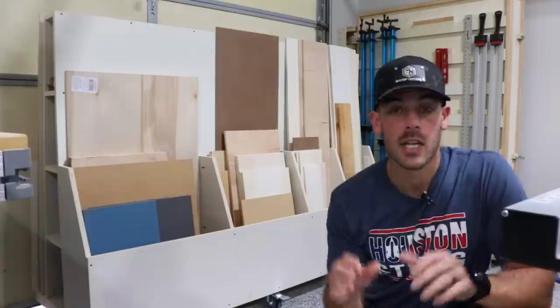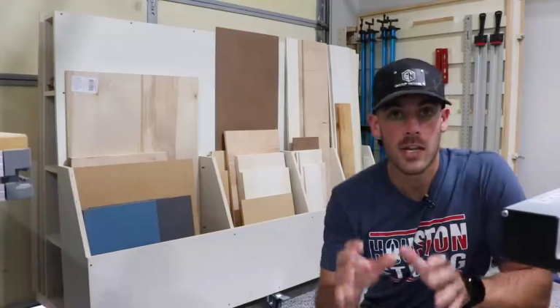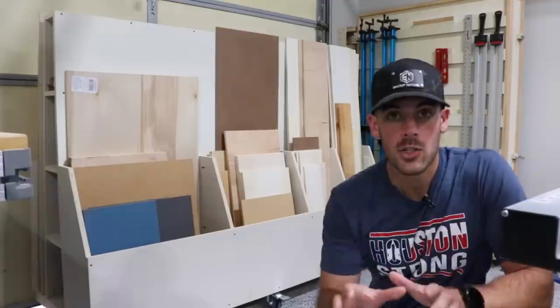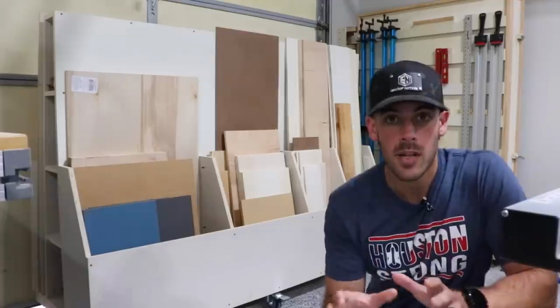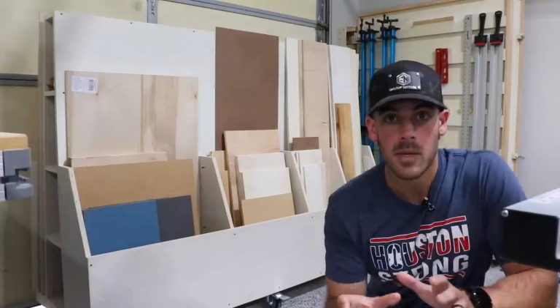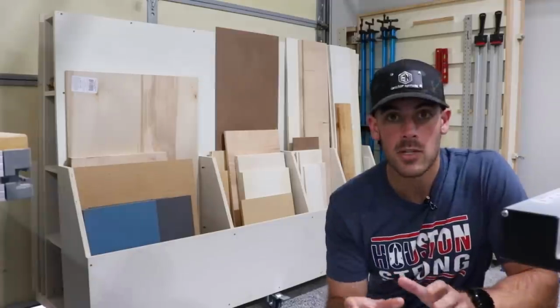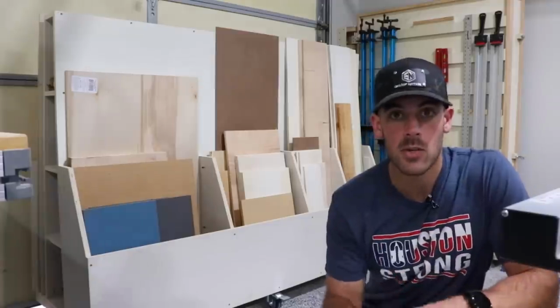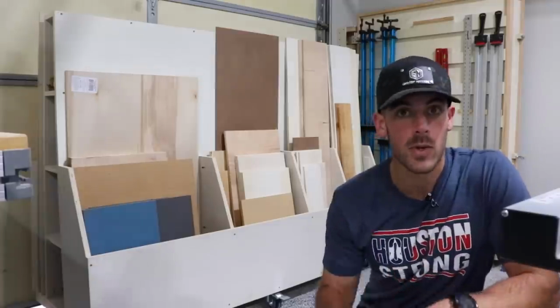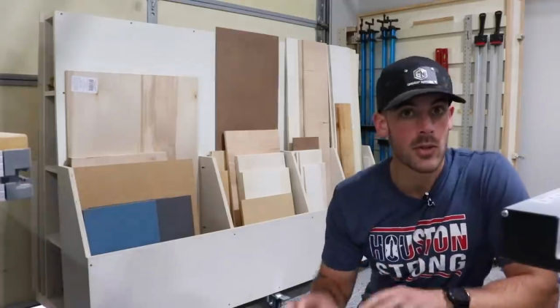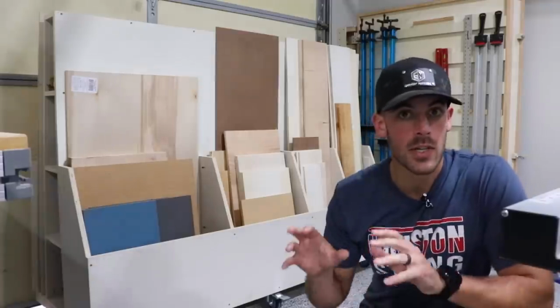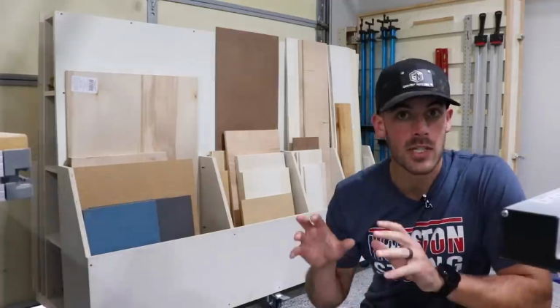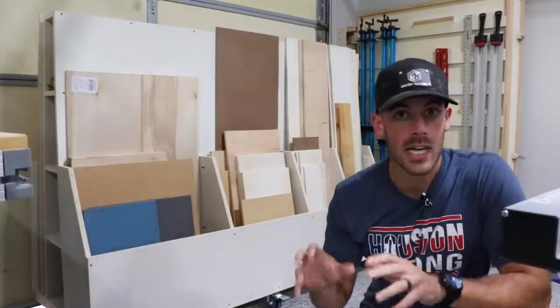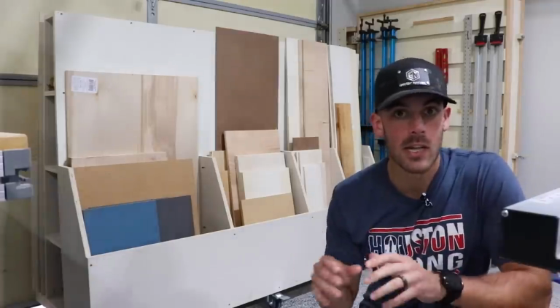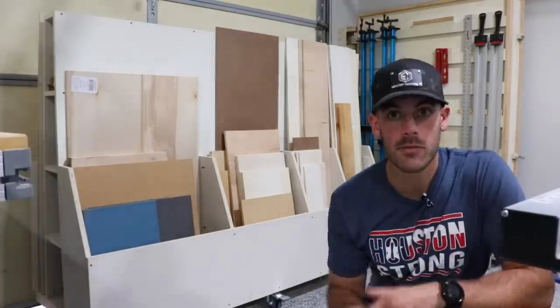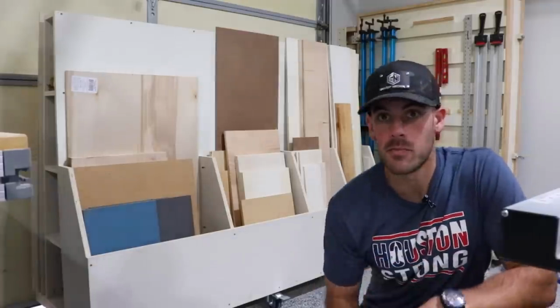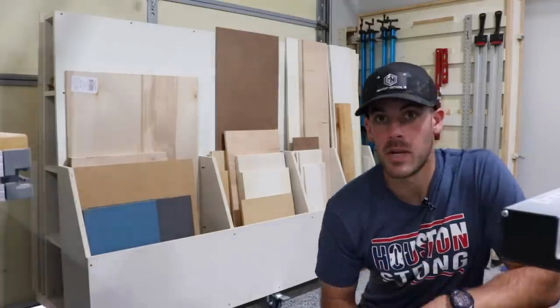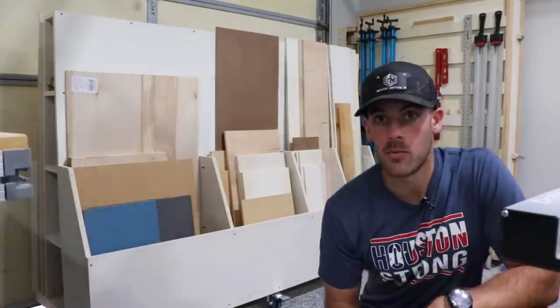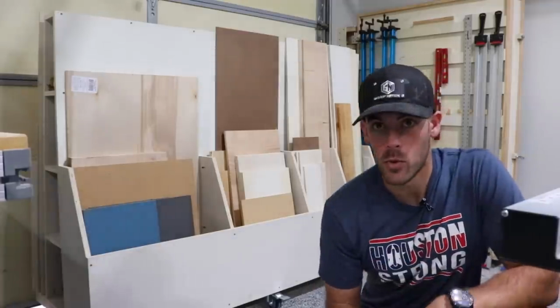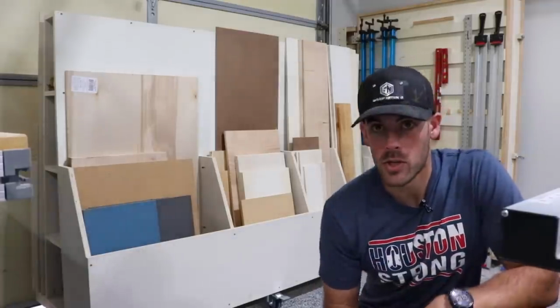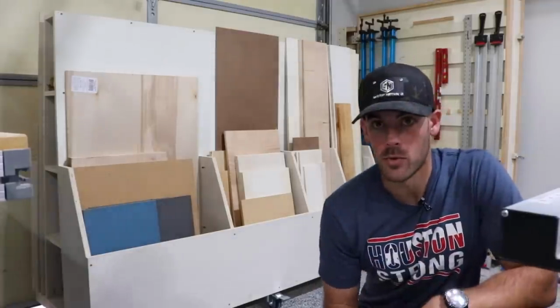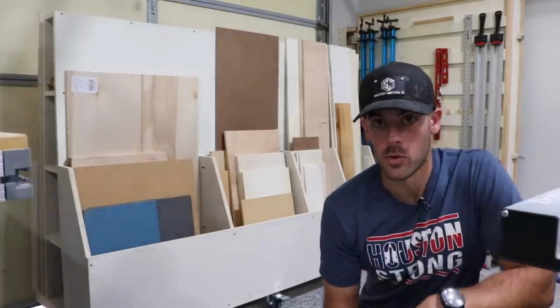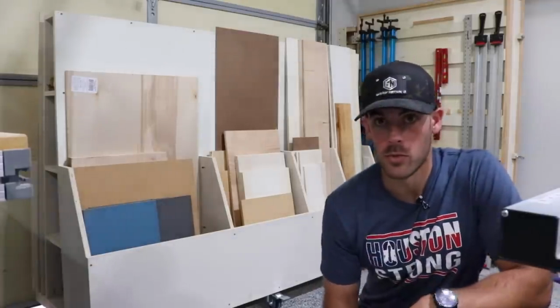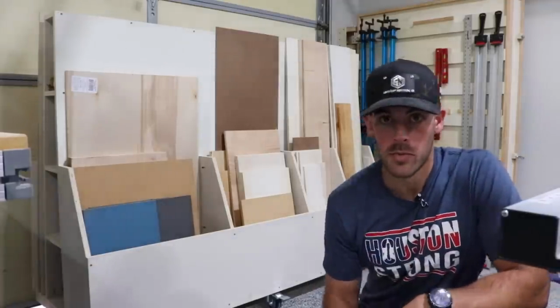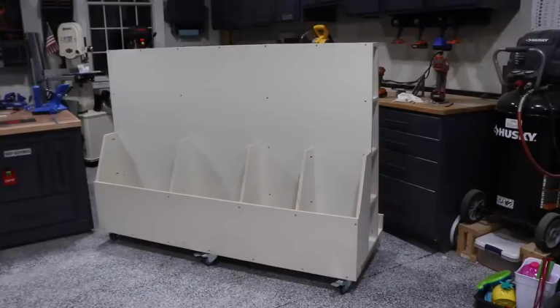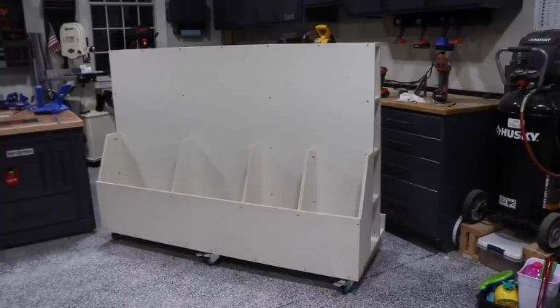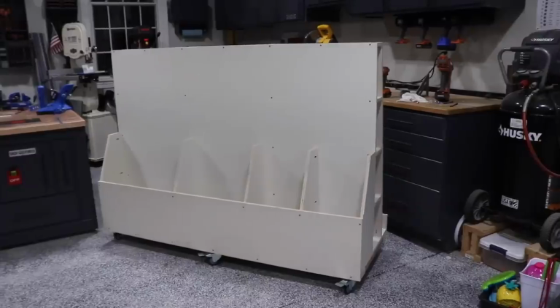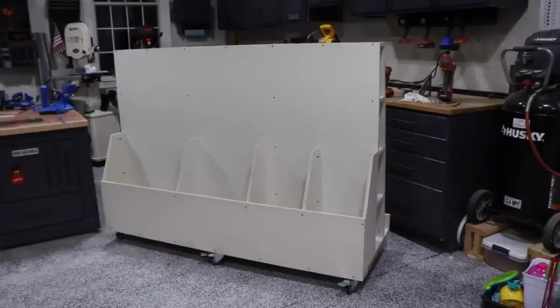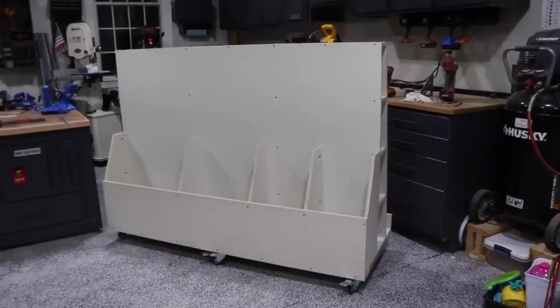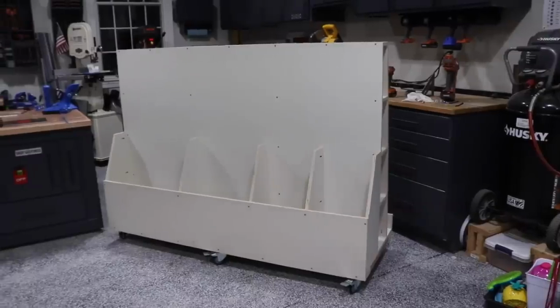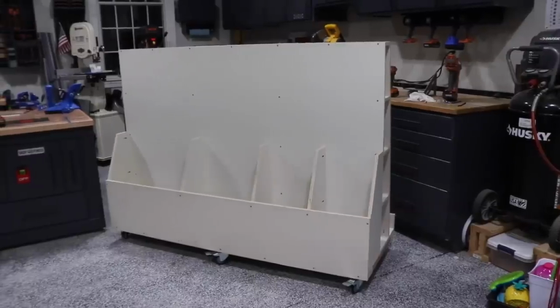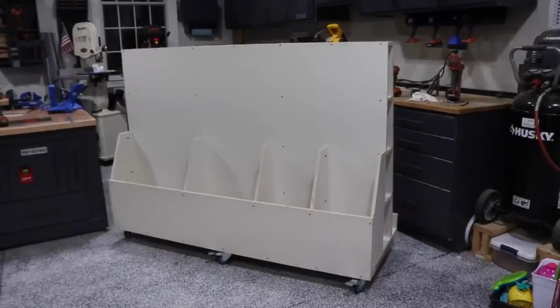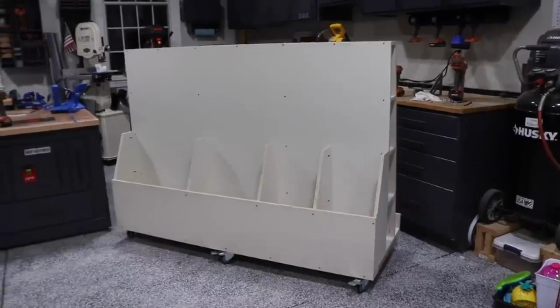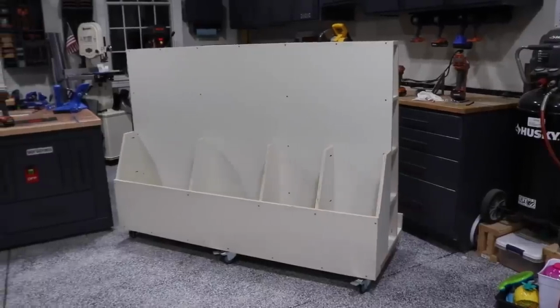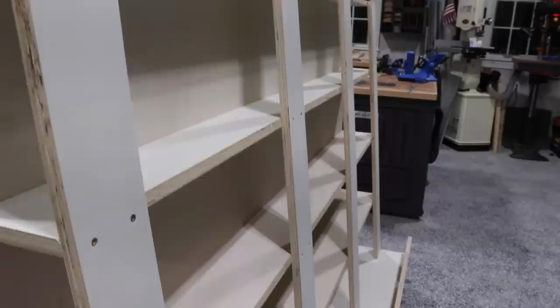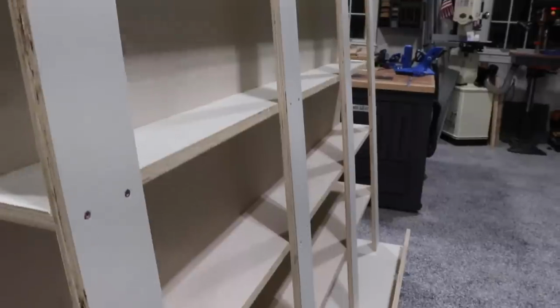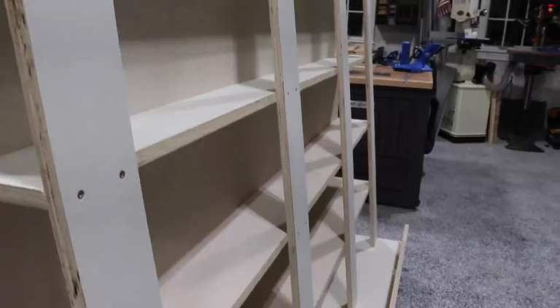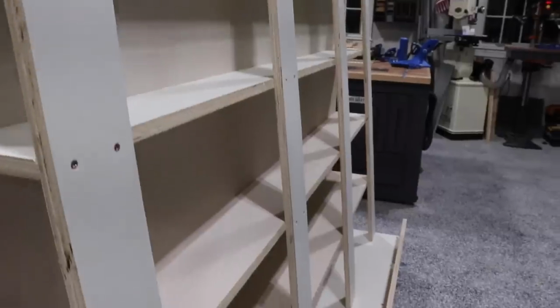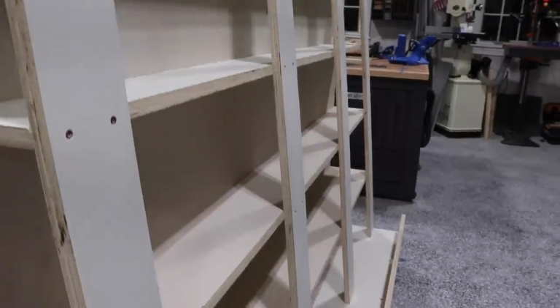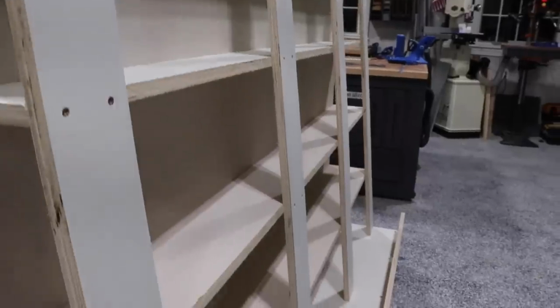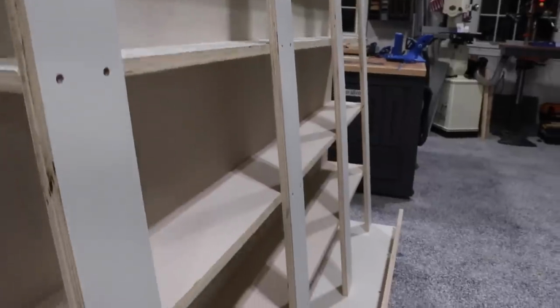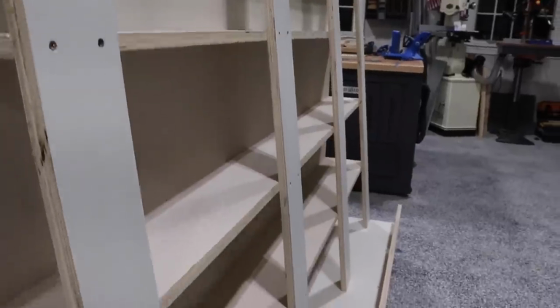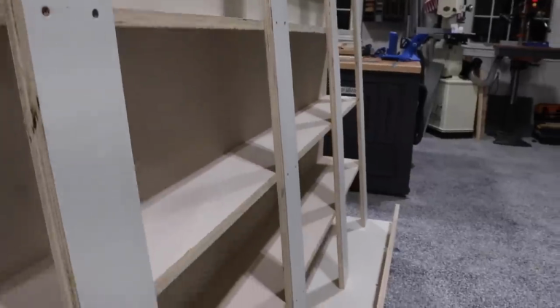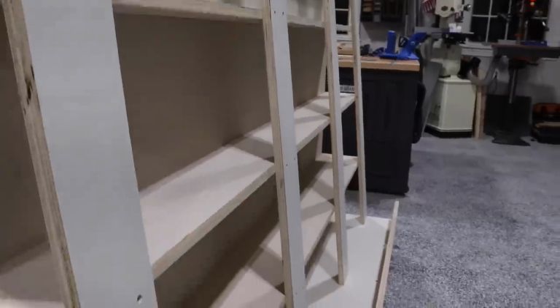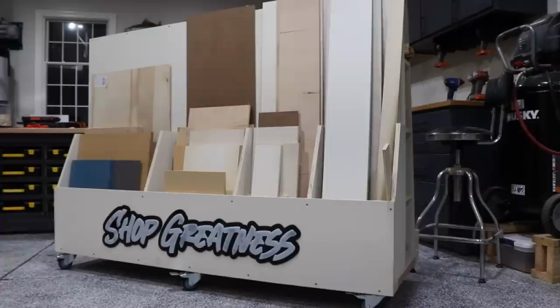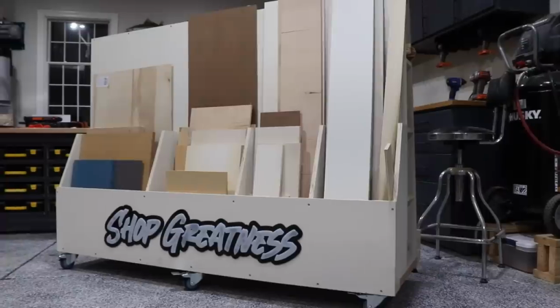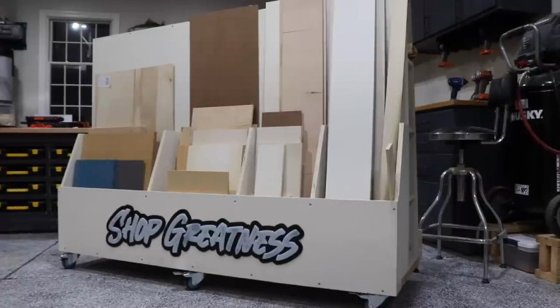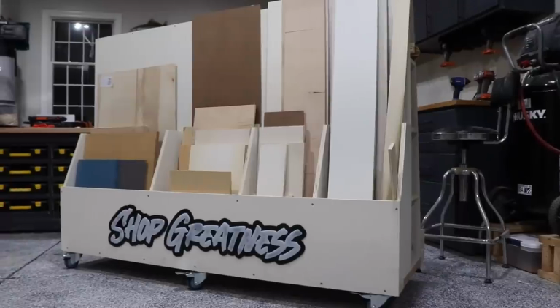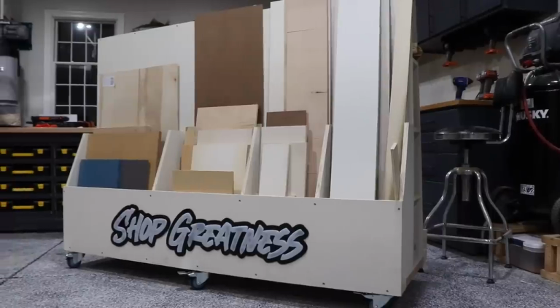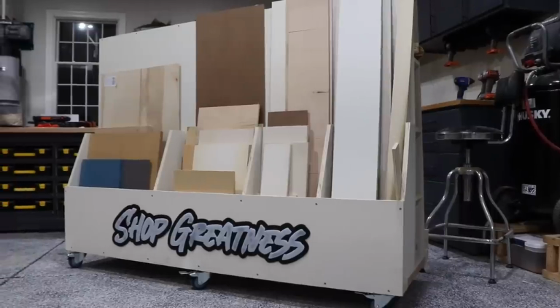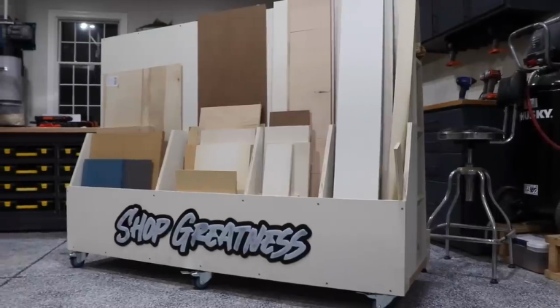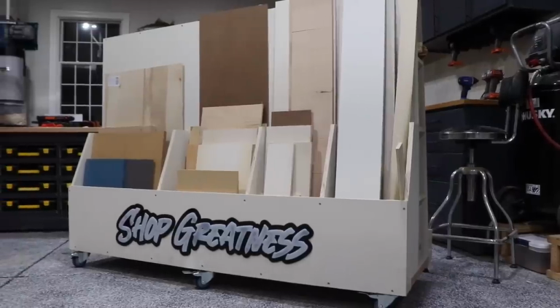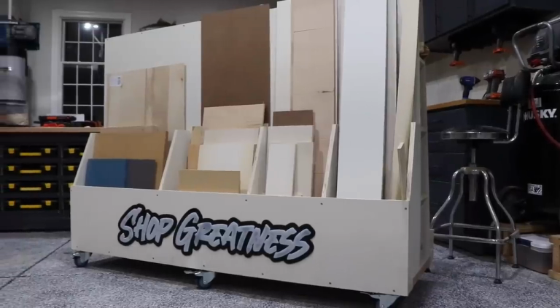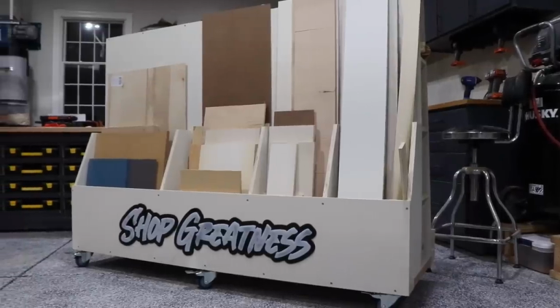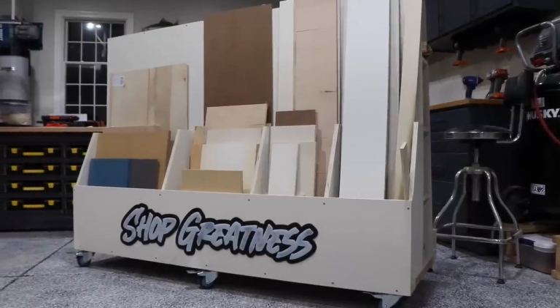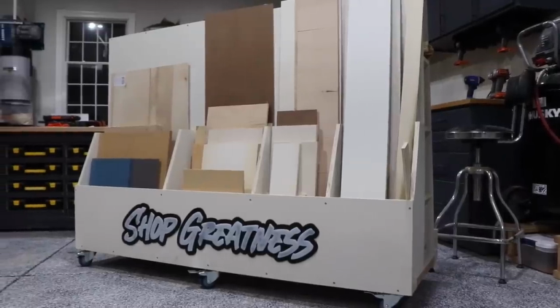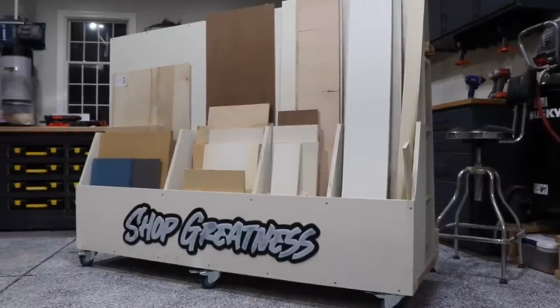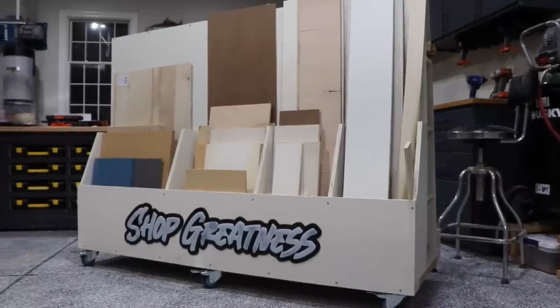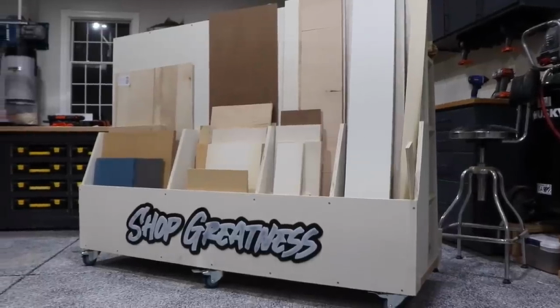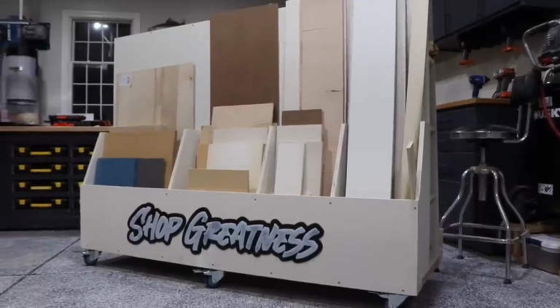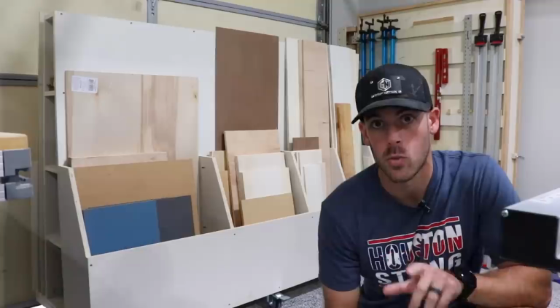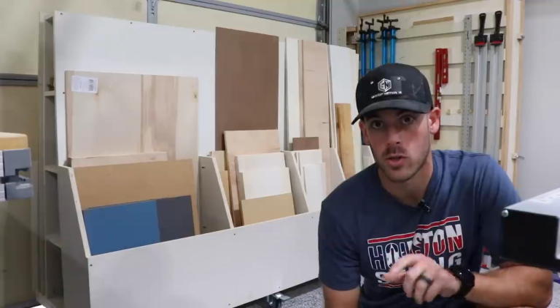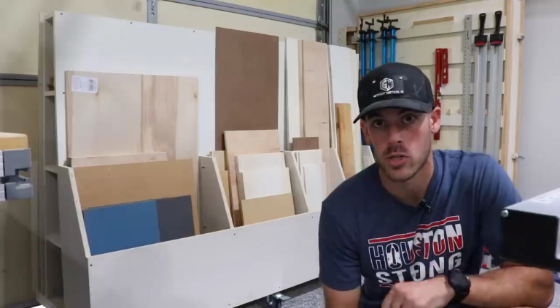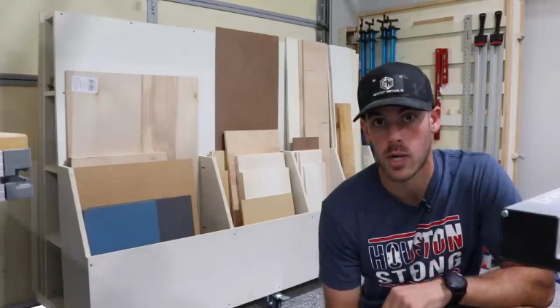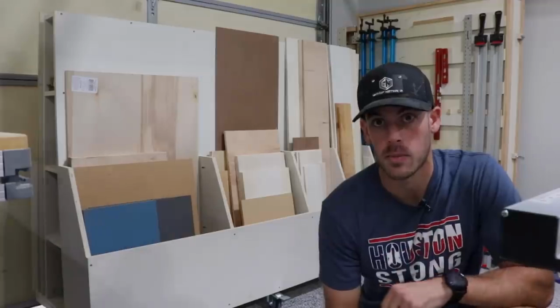Today on Shop Nation, we address the elephant made of wood in the room and make a compact wood storage cart that I think would fit perfect in most garage workshops.